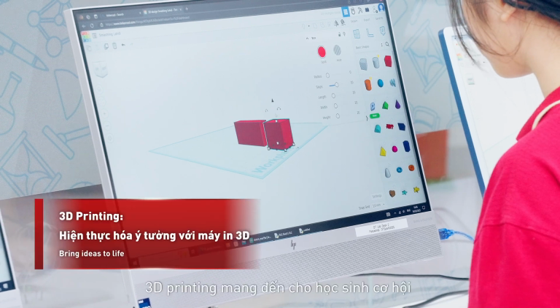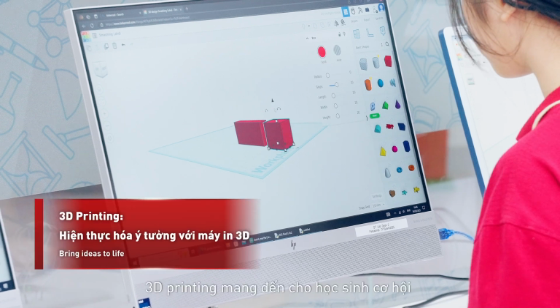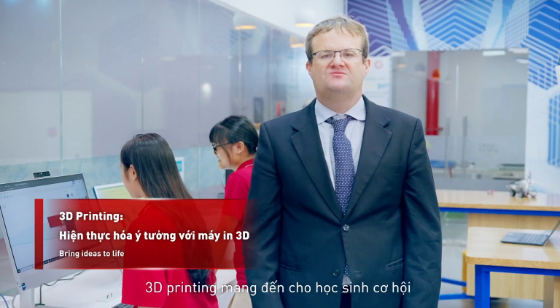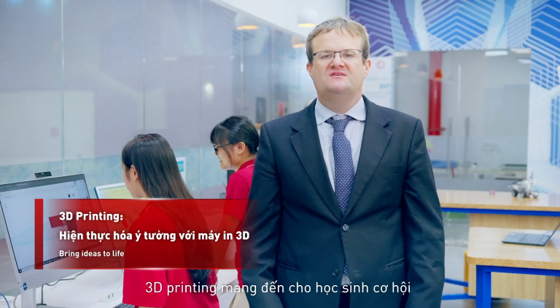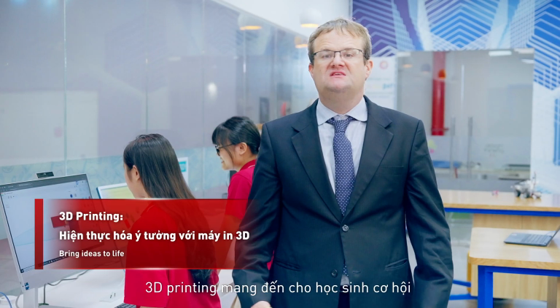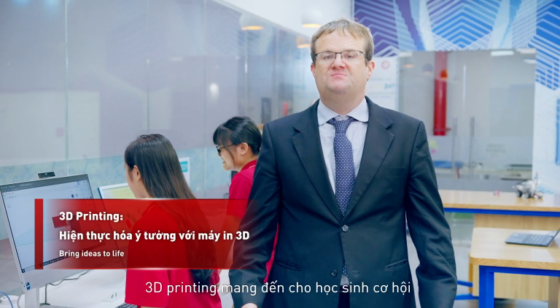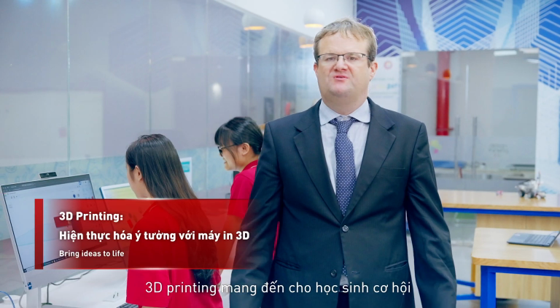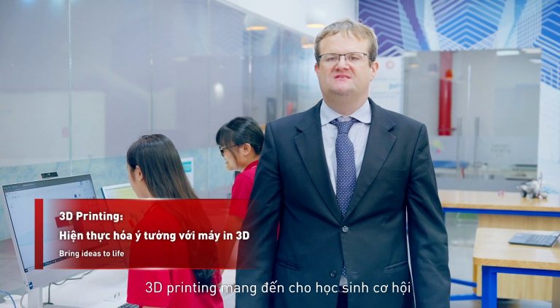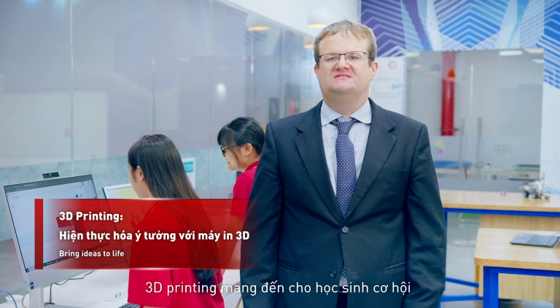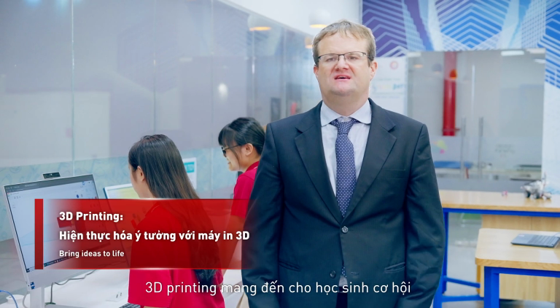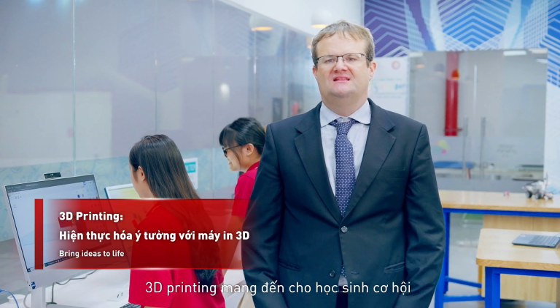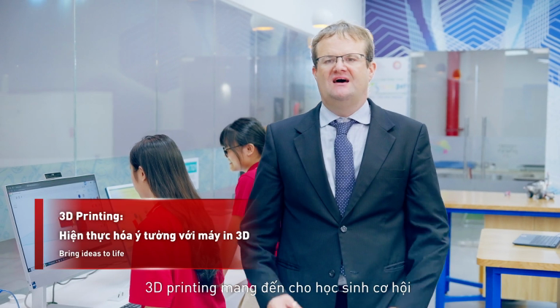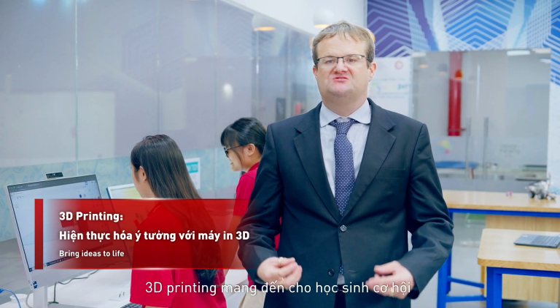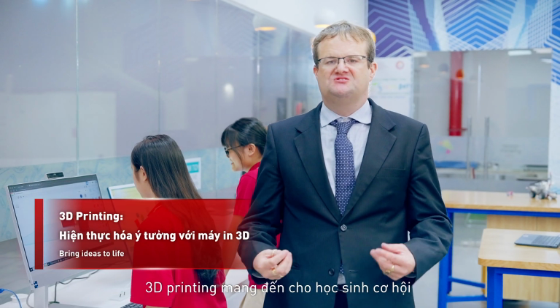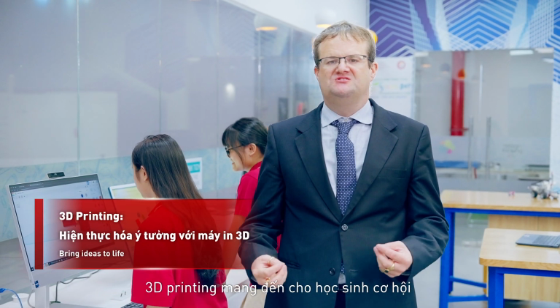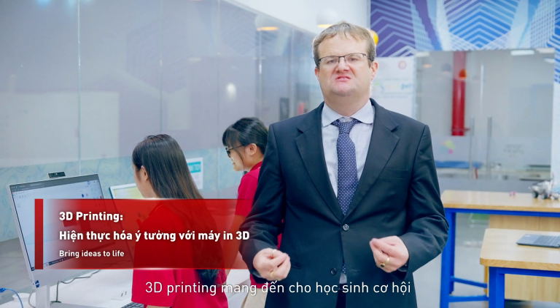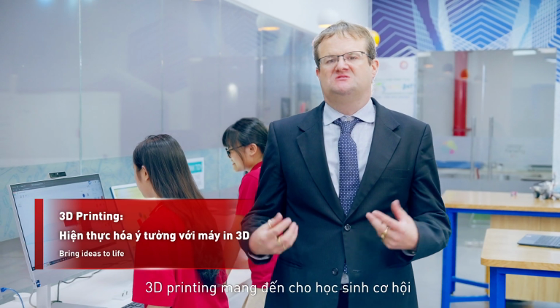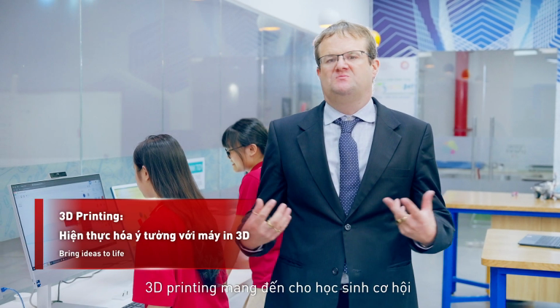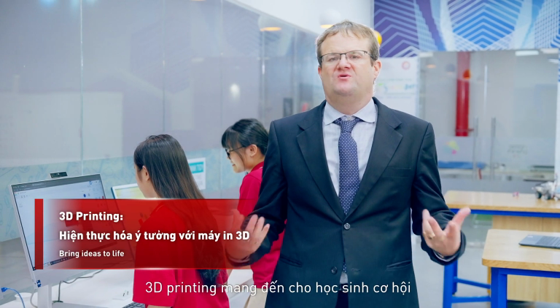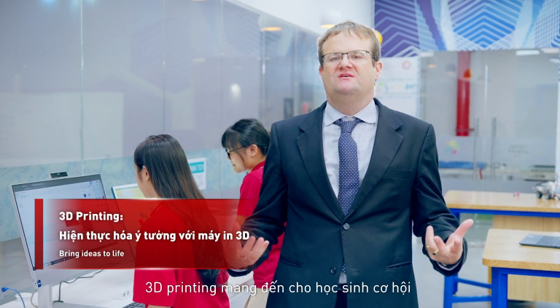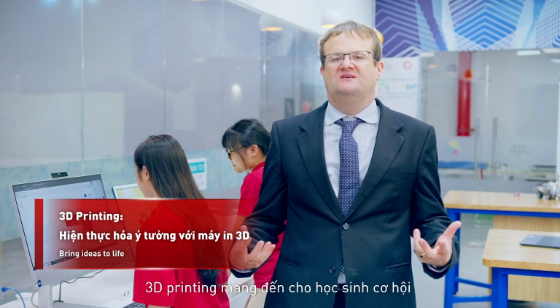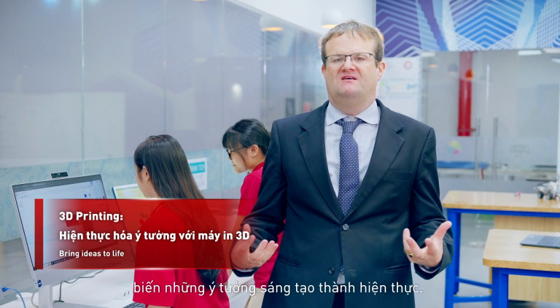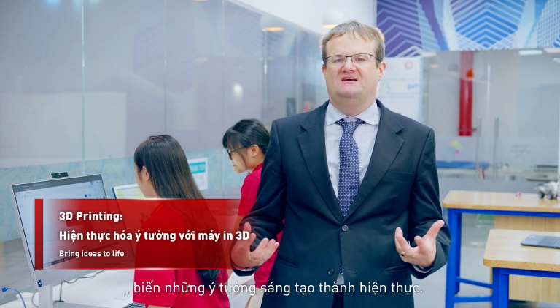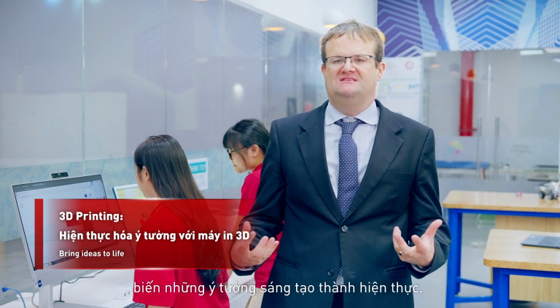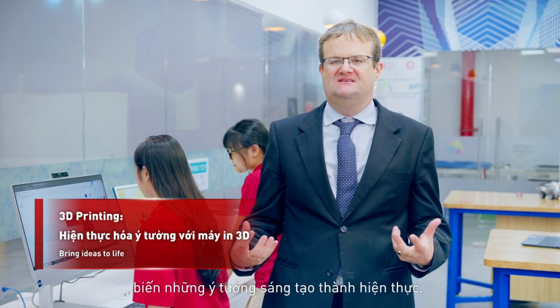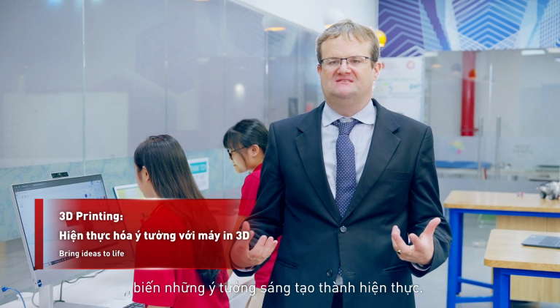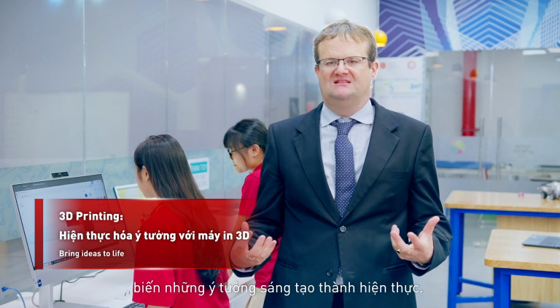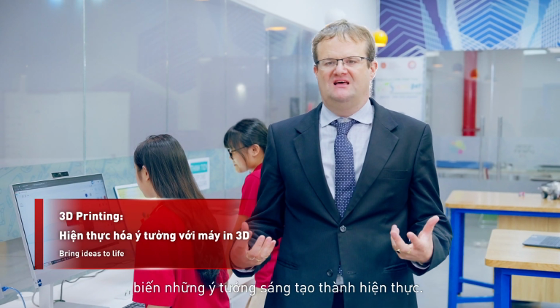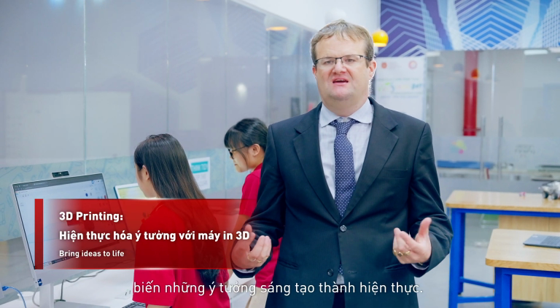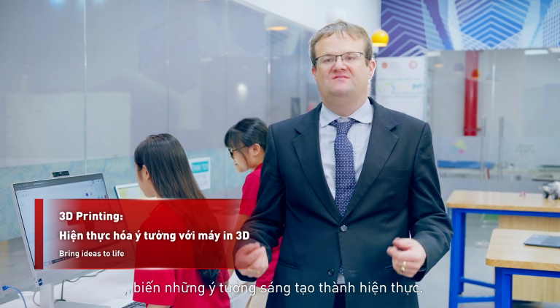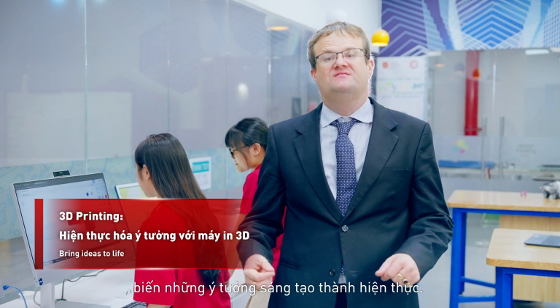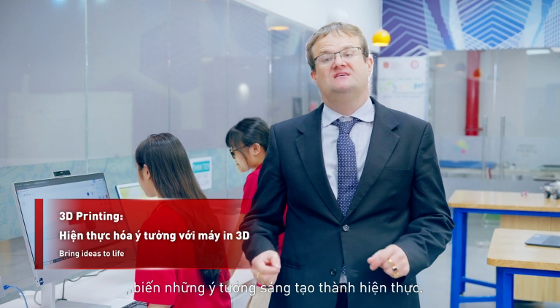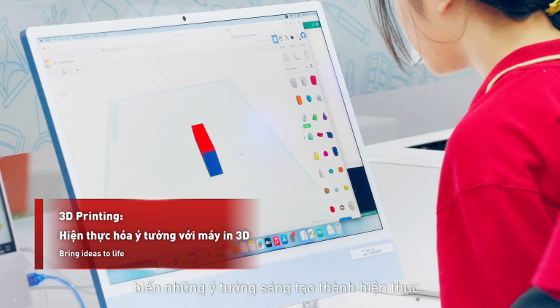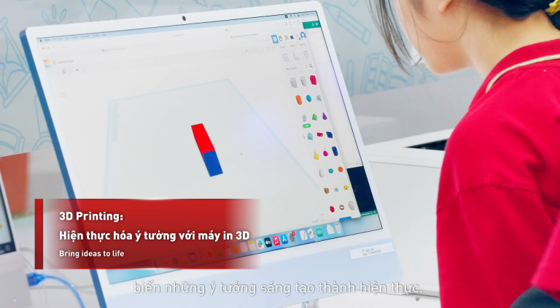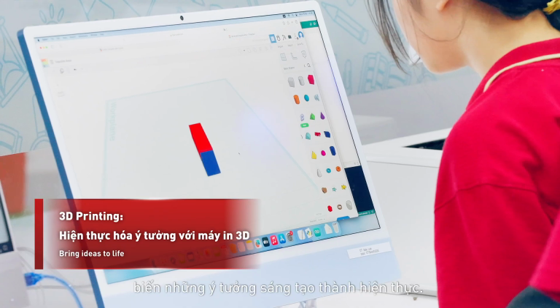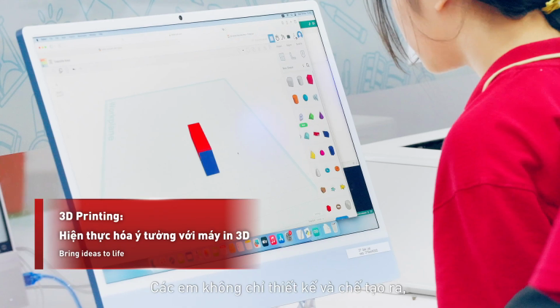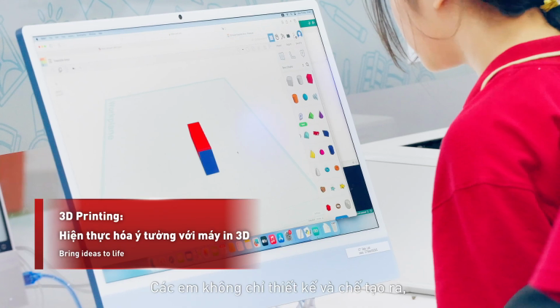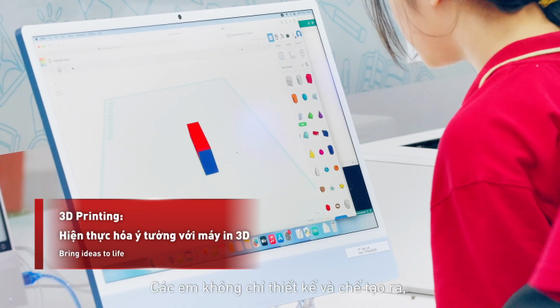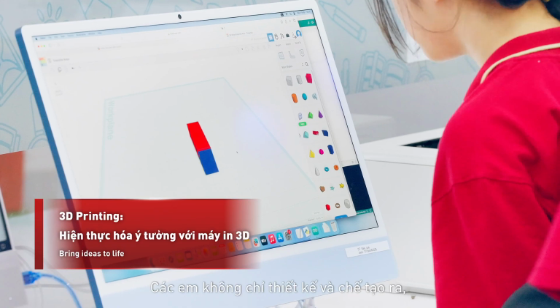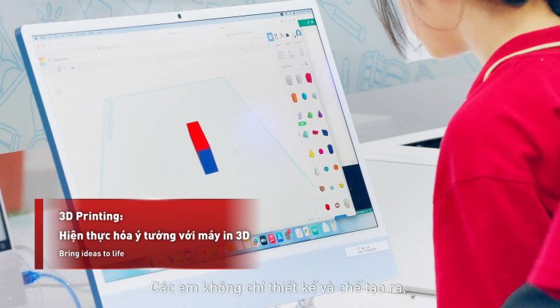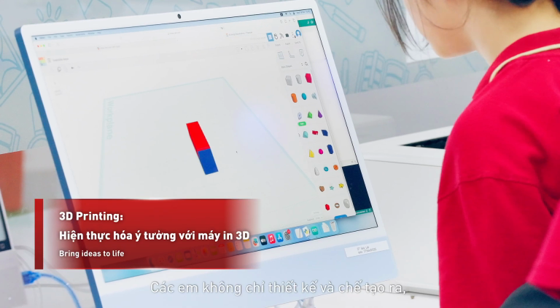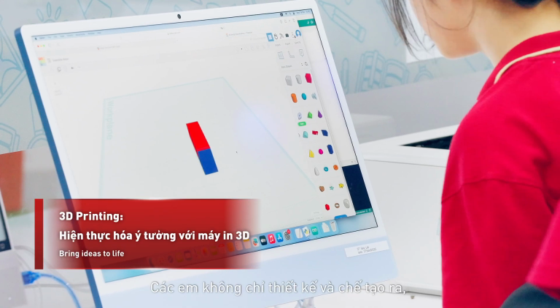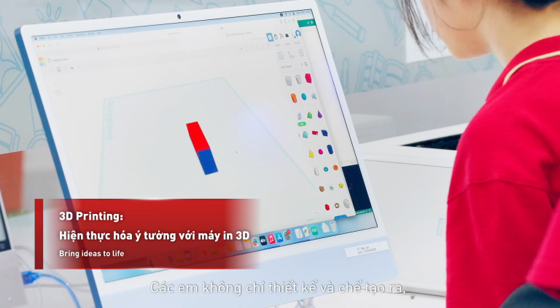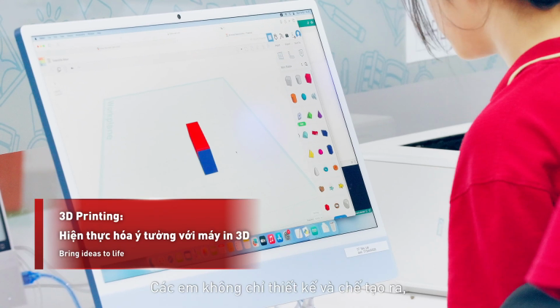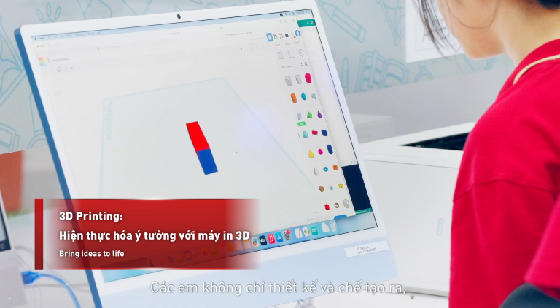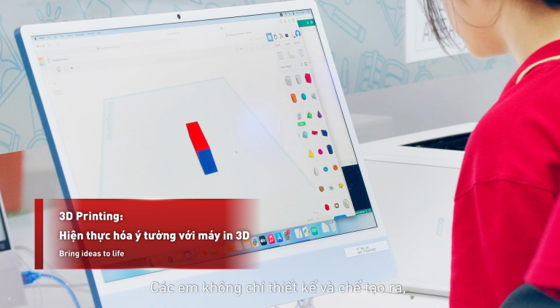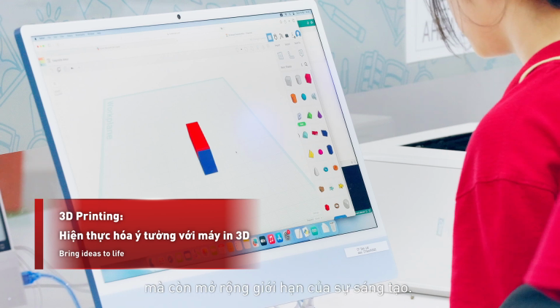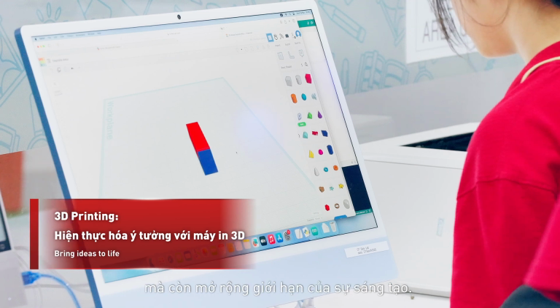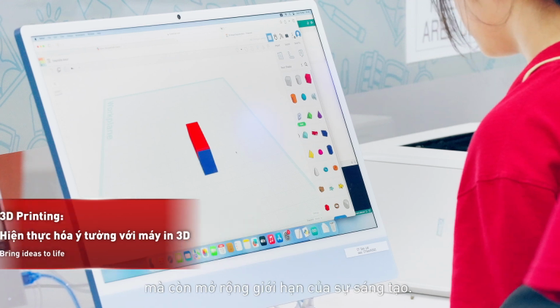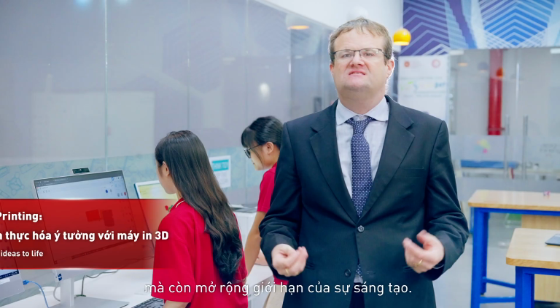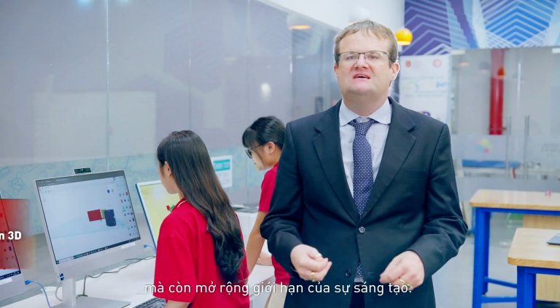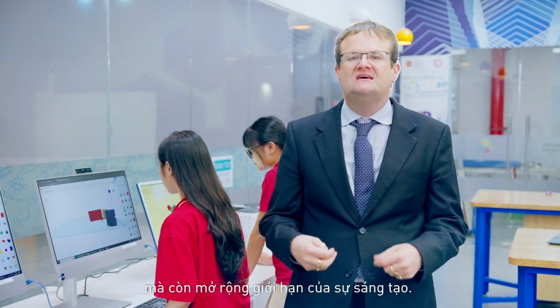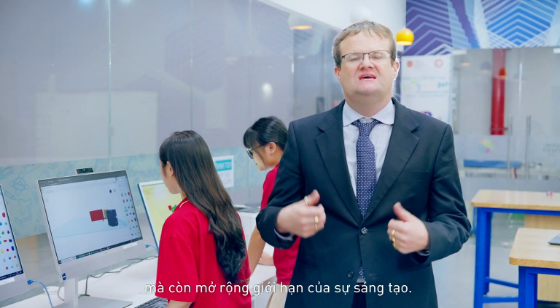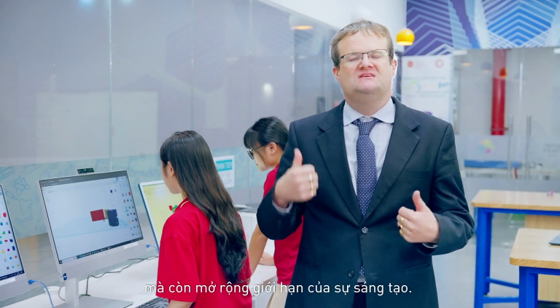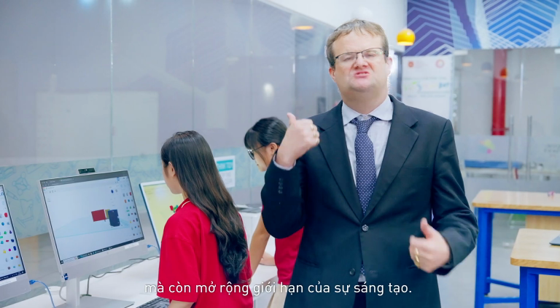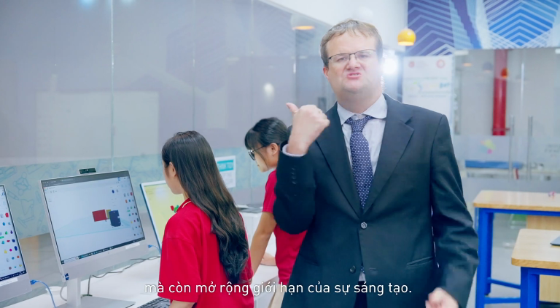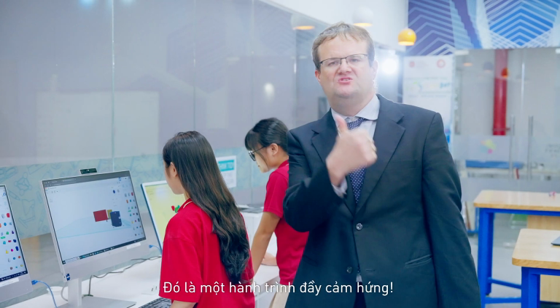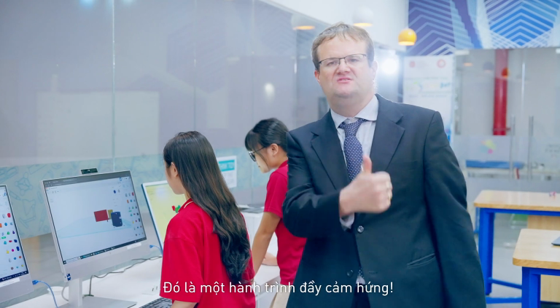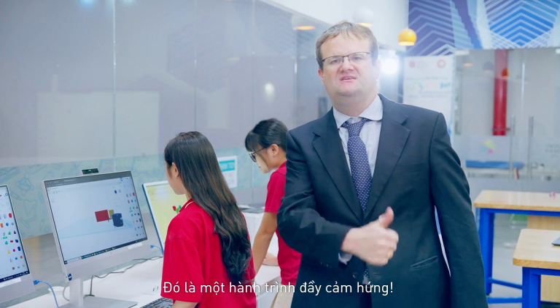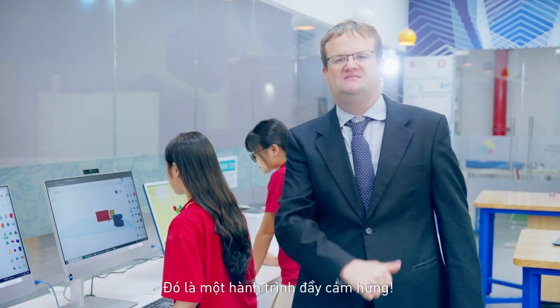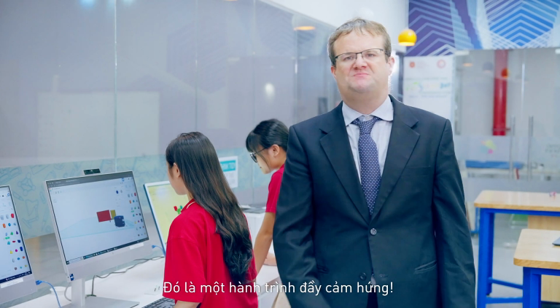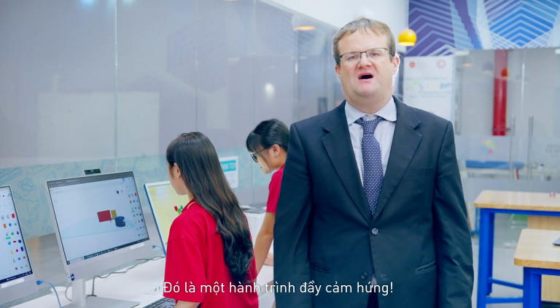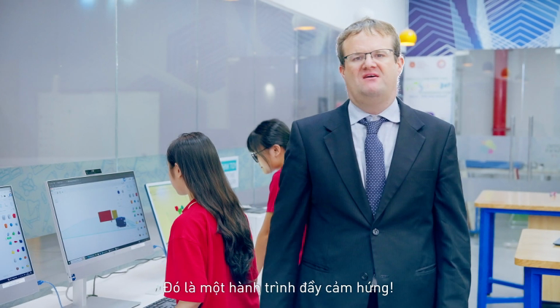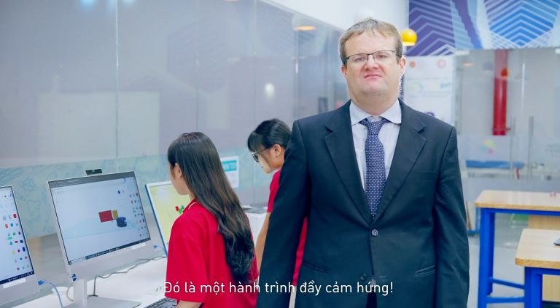The 3D printer allows students to bring their ideas to life. They design, they create, they innovate. It's truly inspiring.